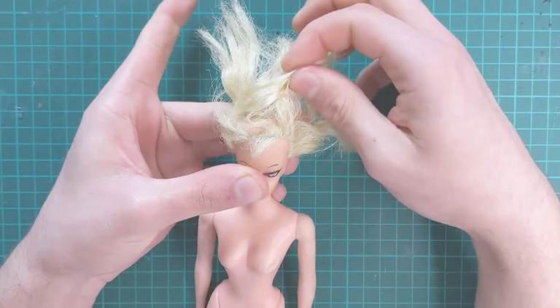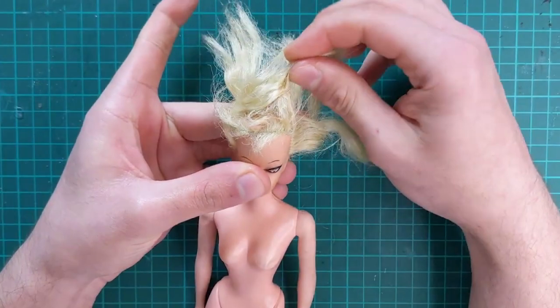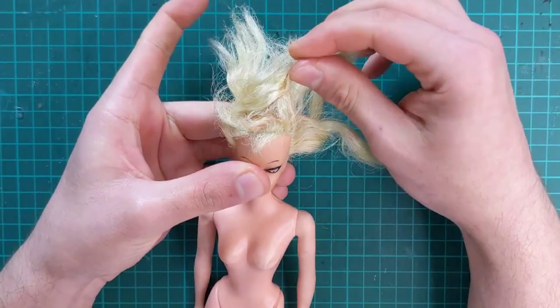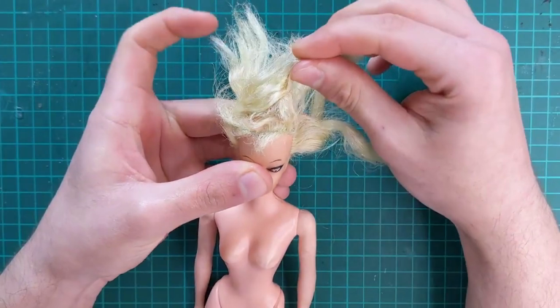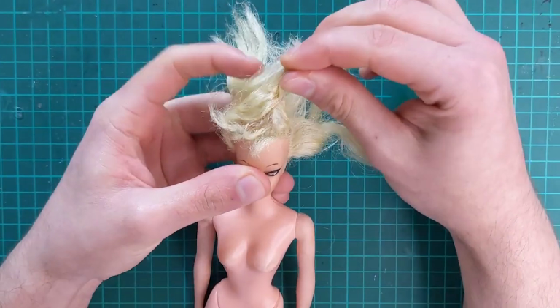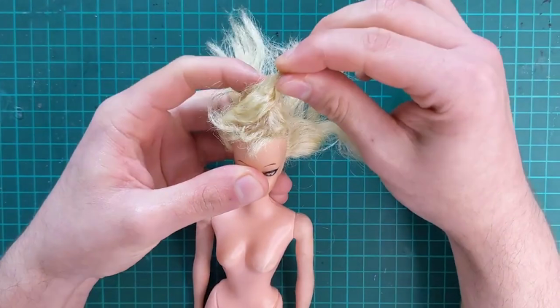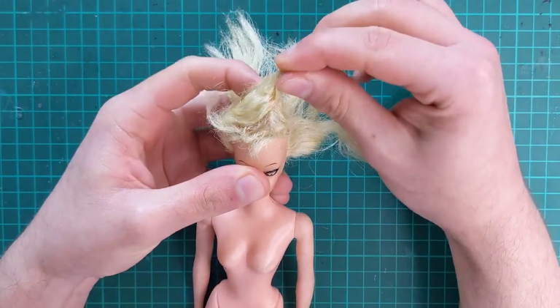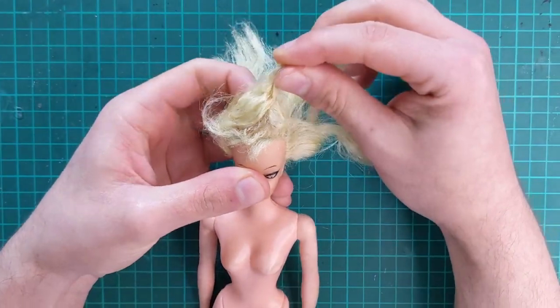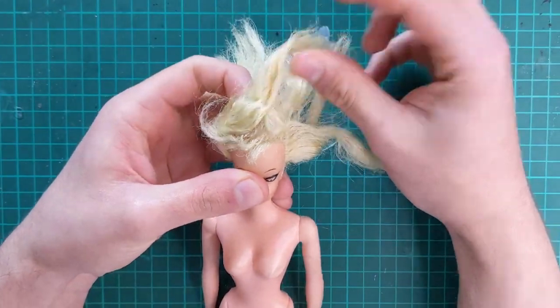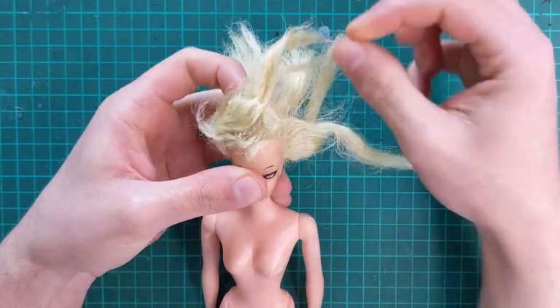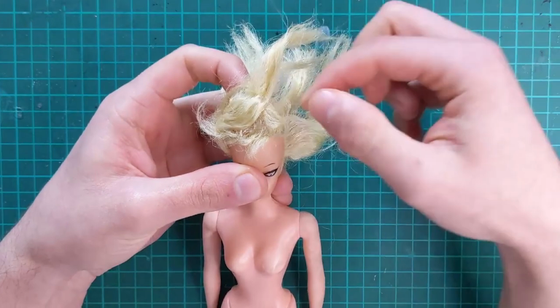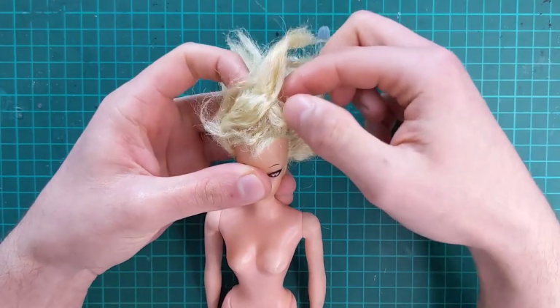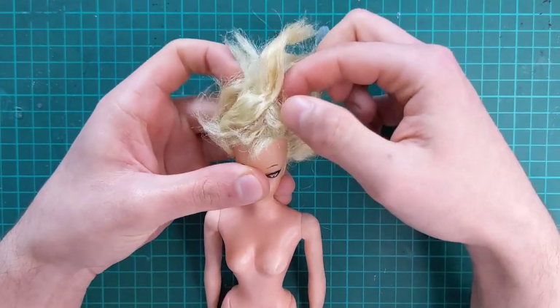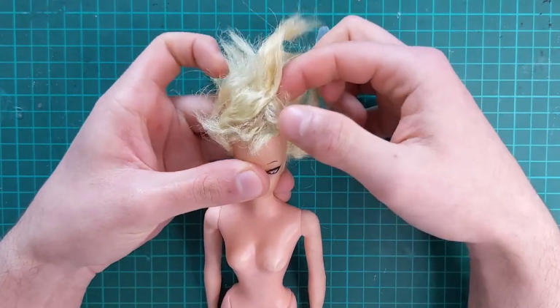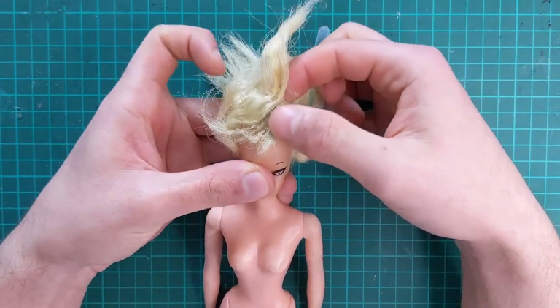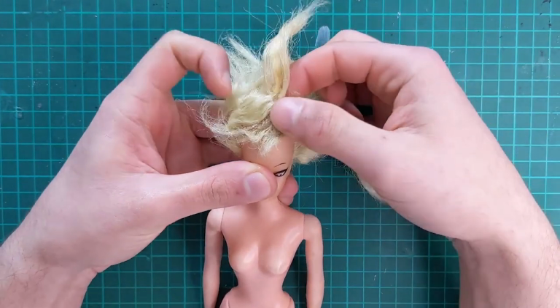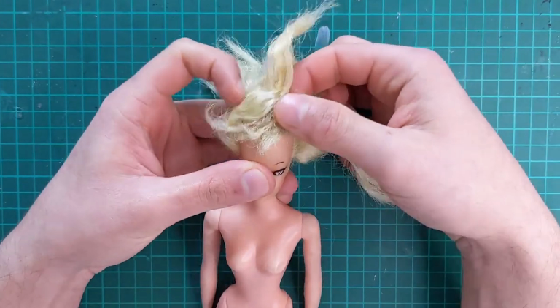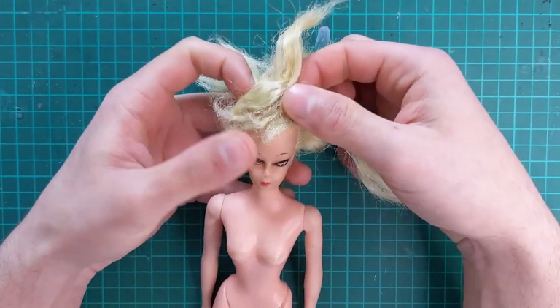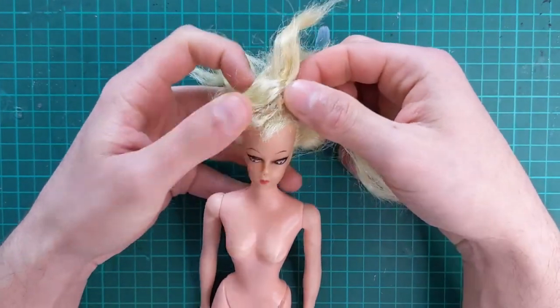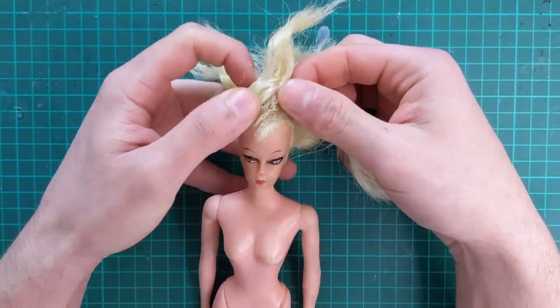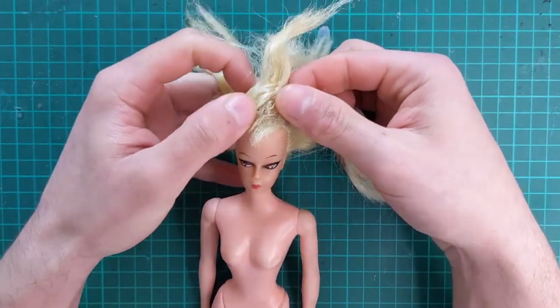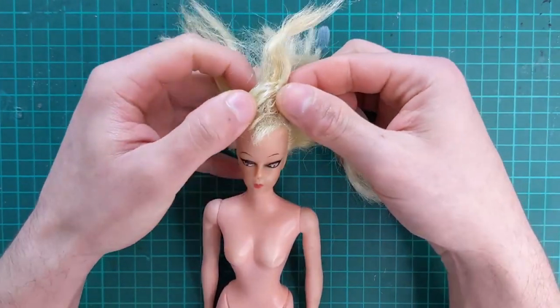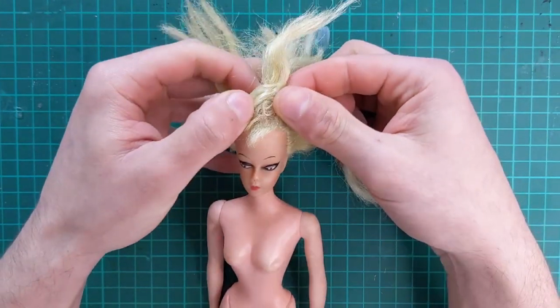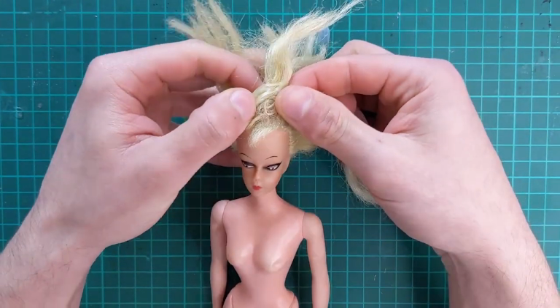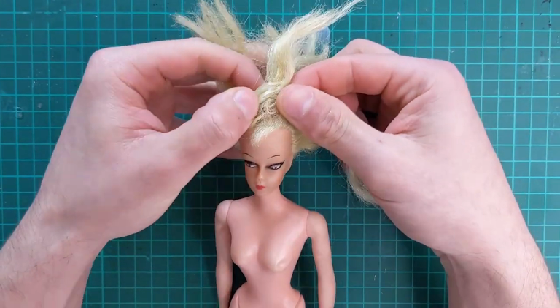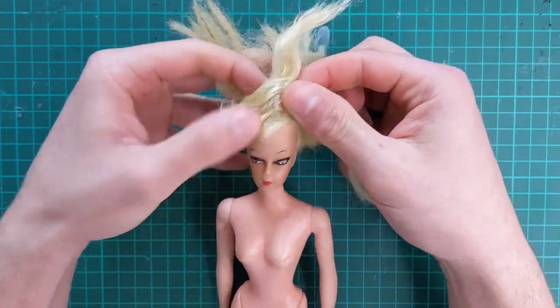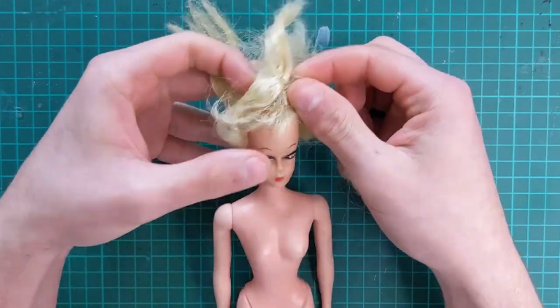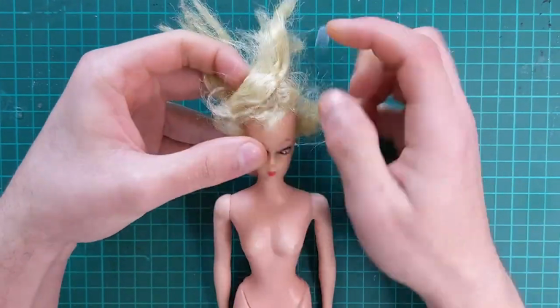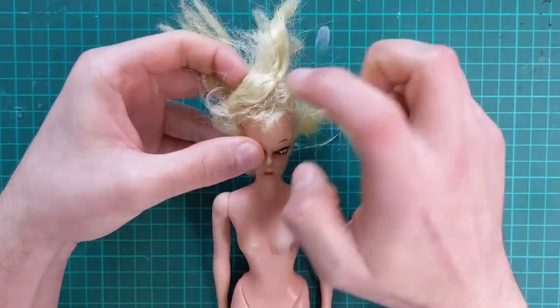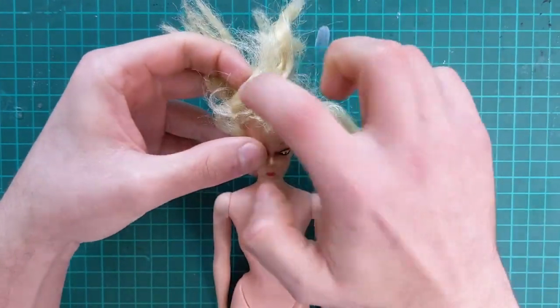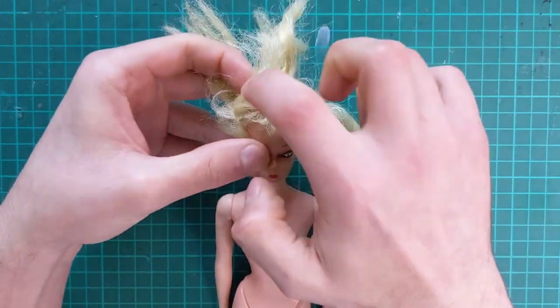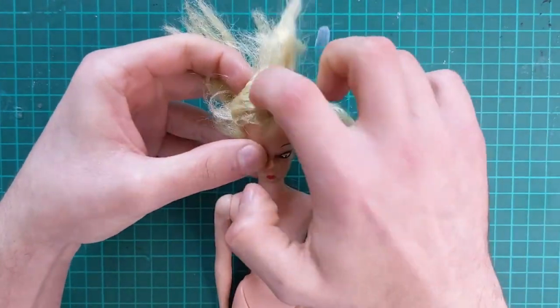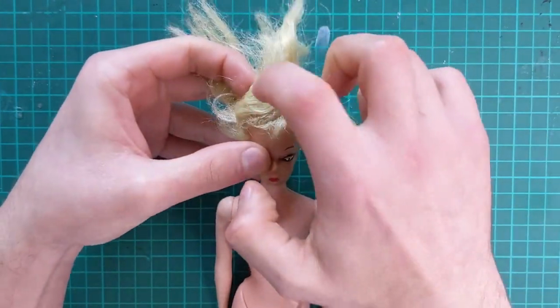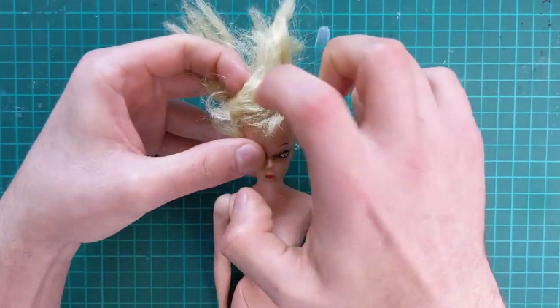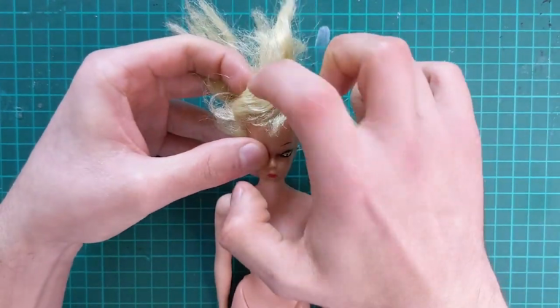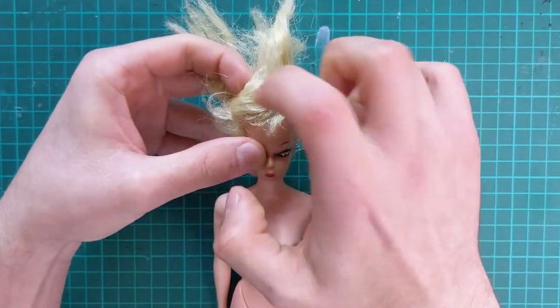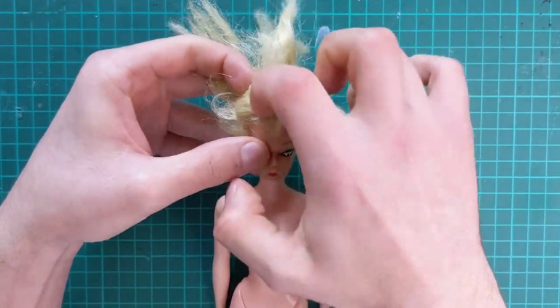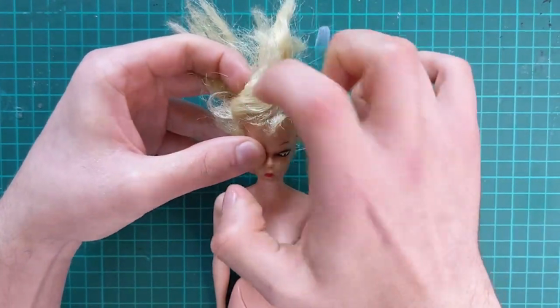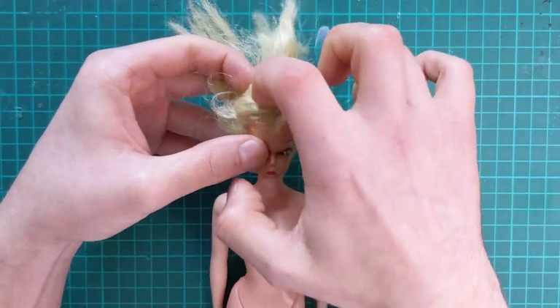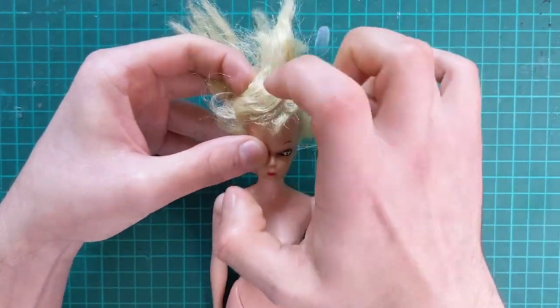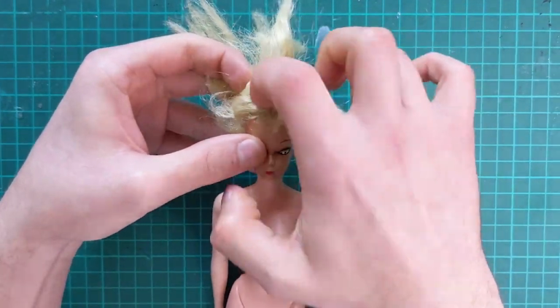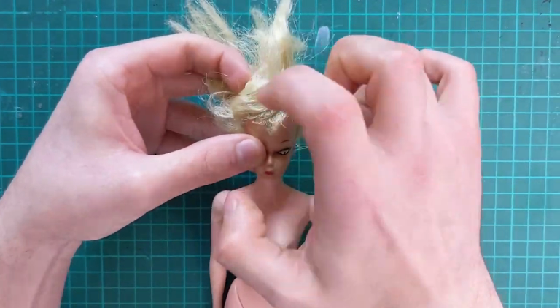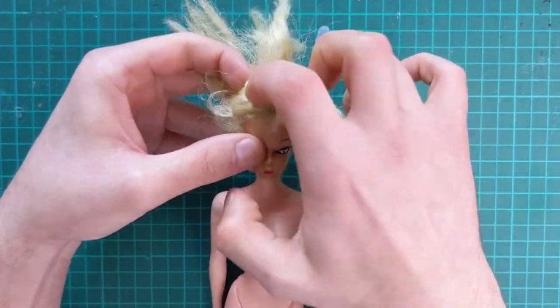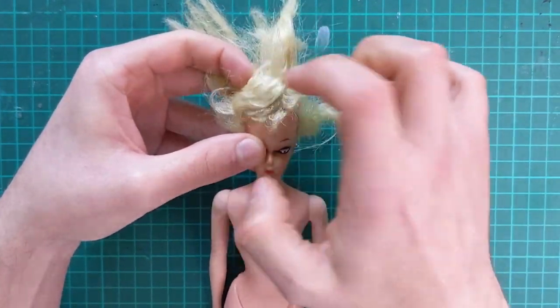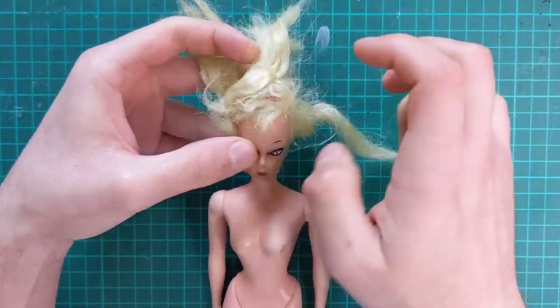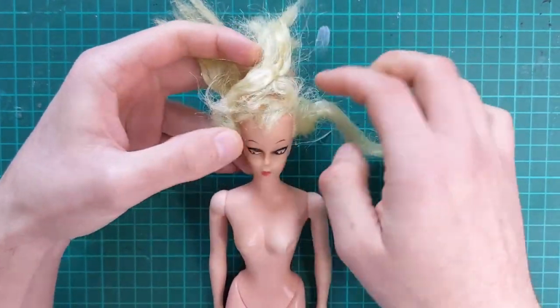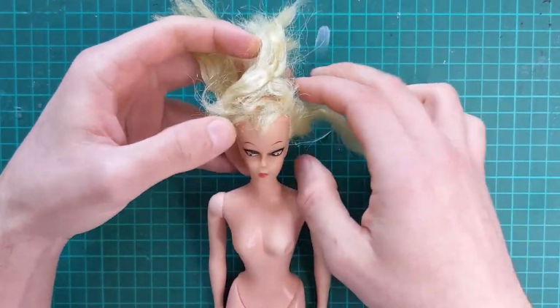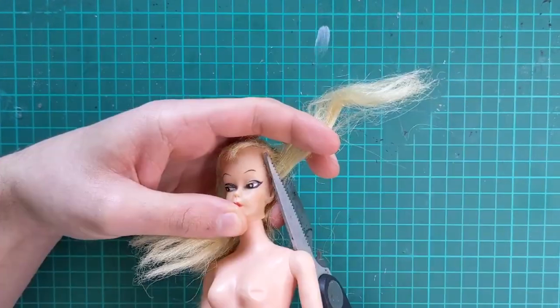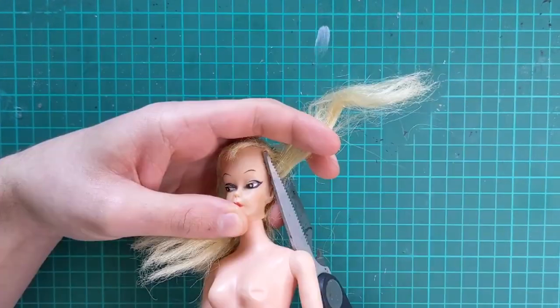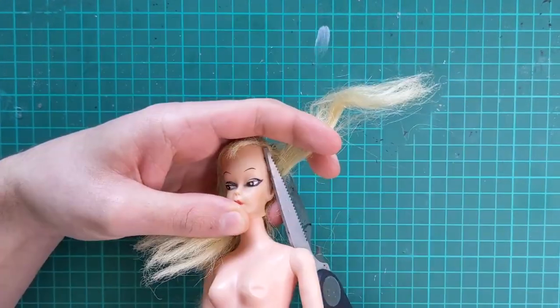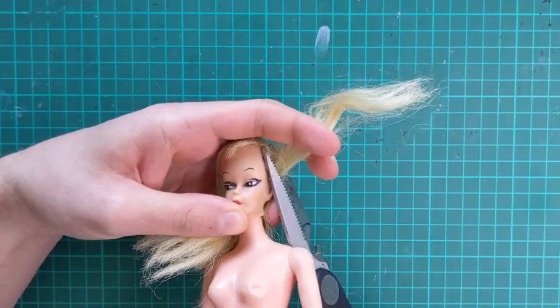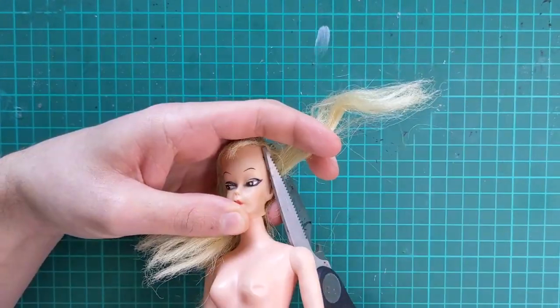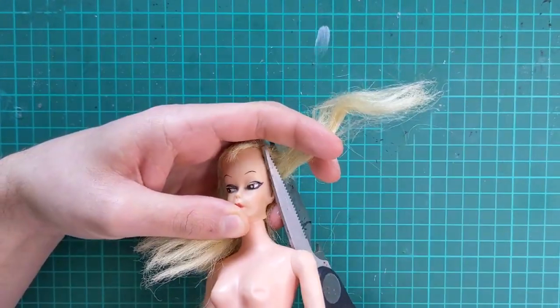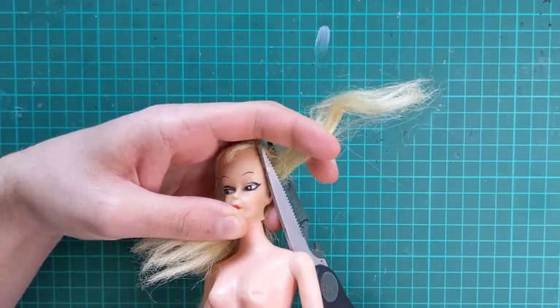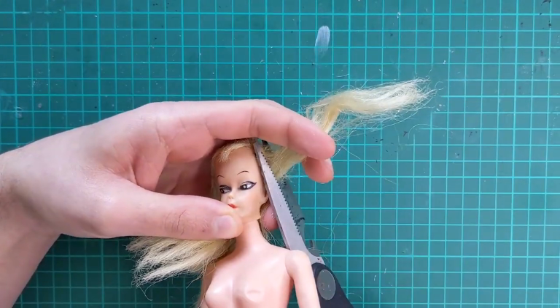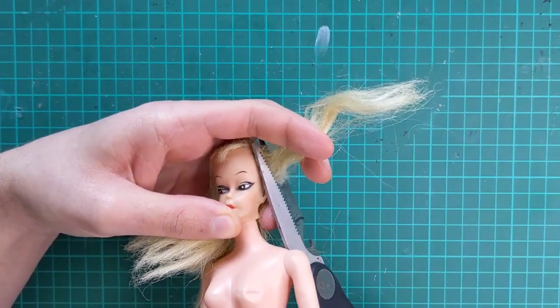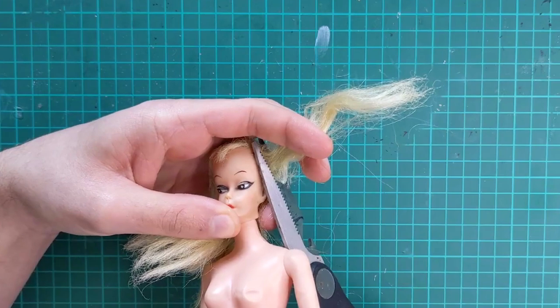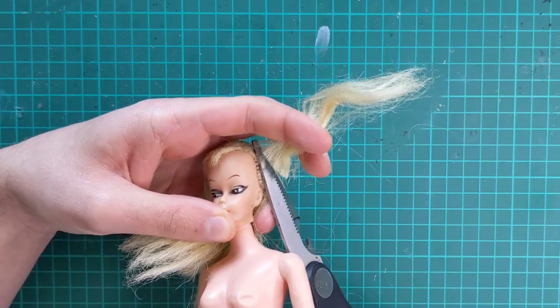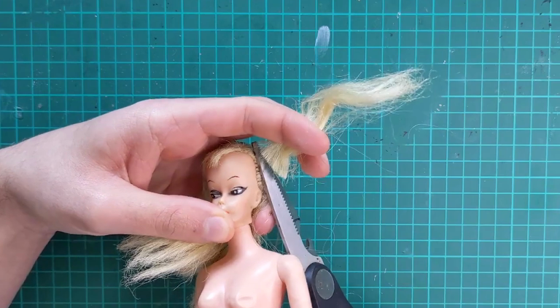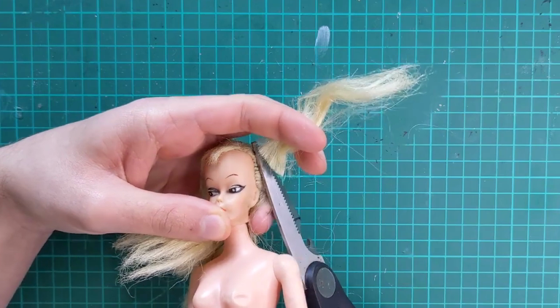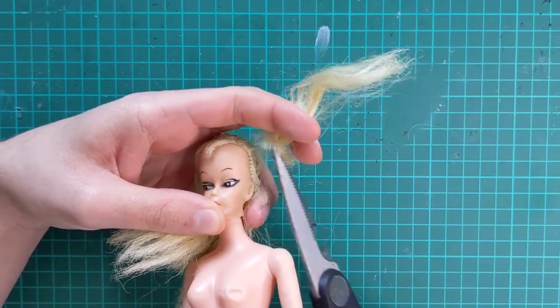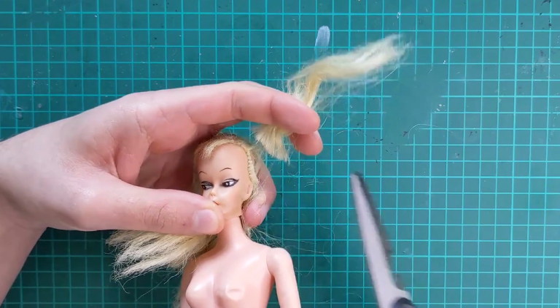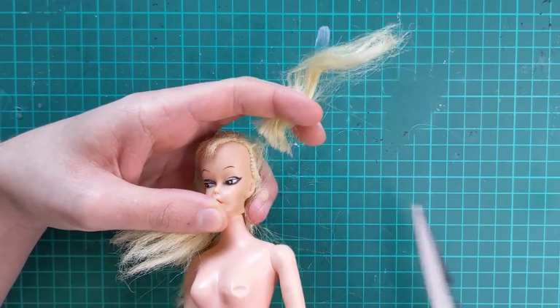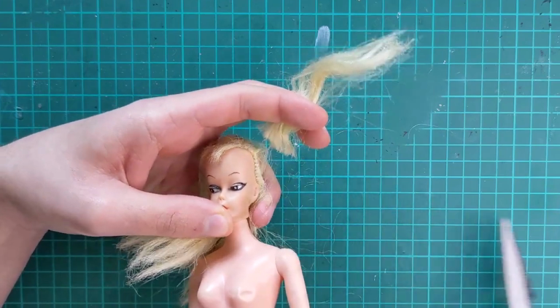Her rooting is a mess and the hair on top has been glued on, so there is no point in me trying to salvage it.